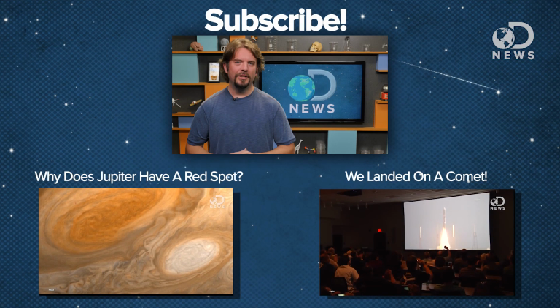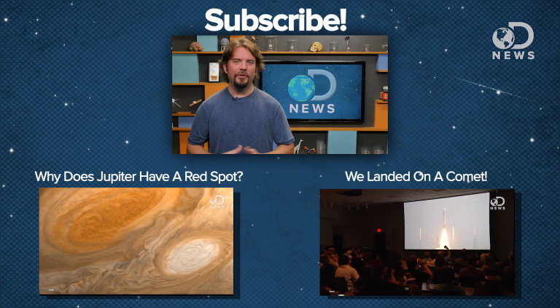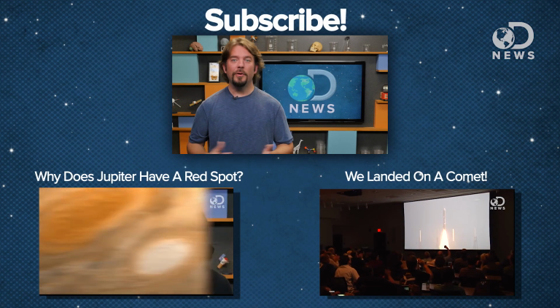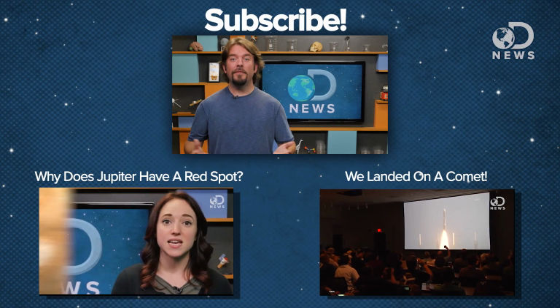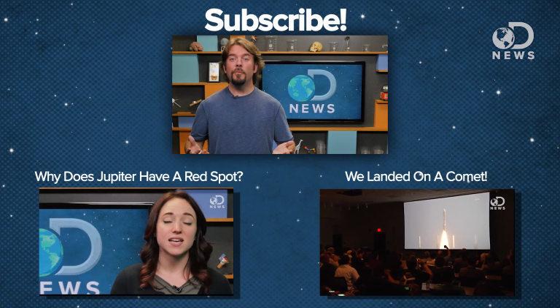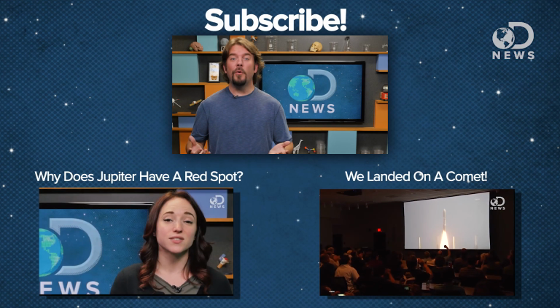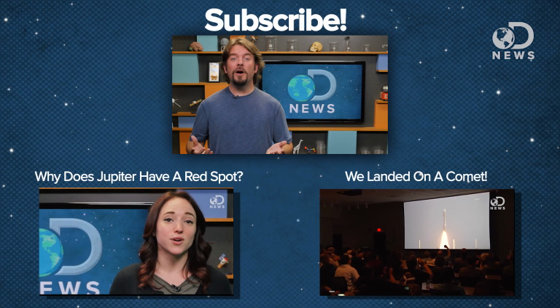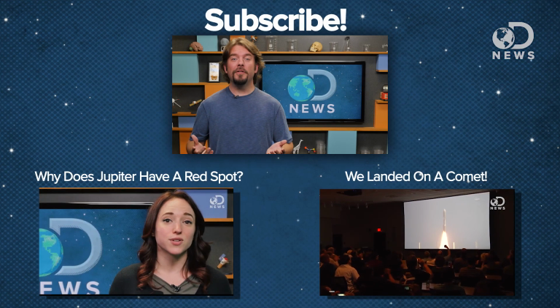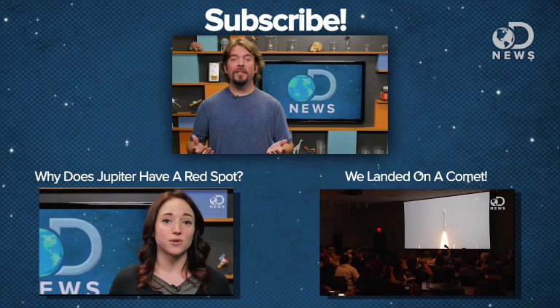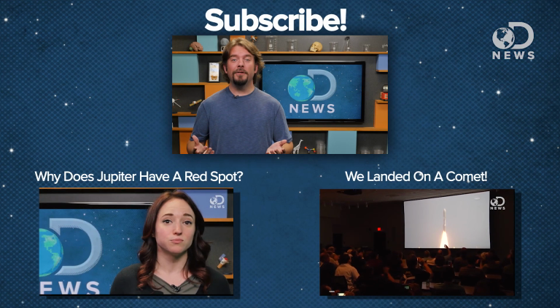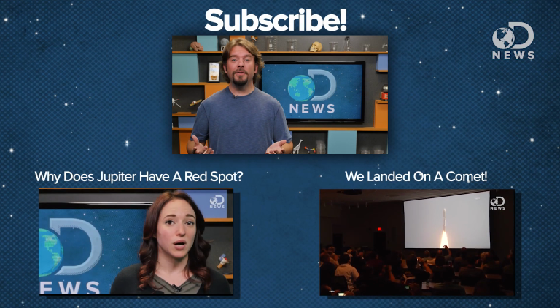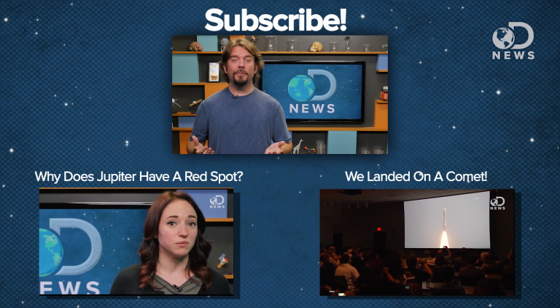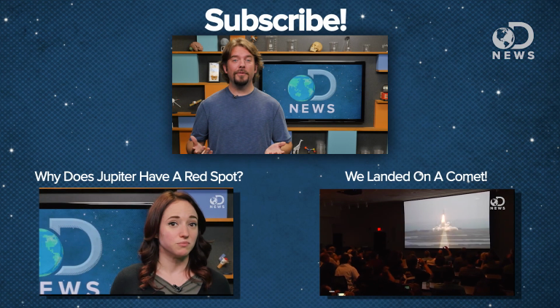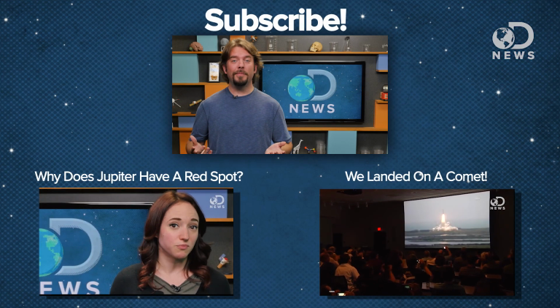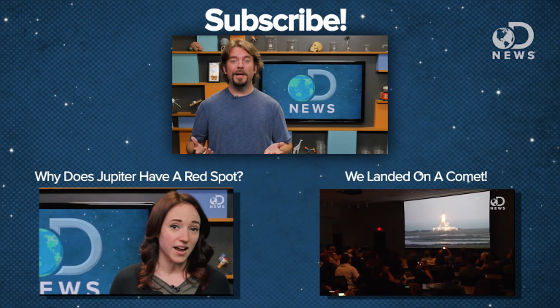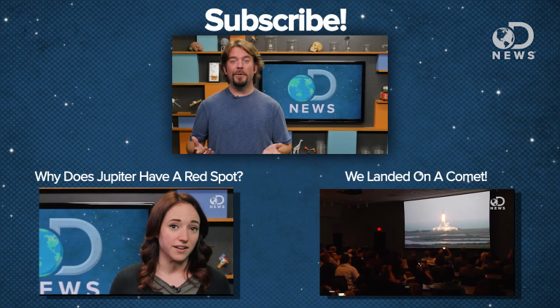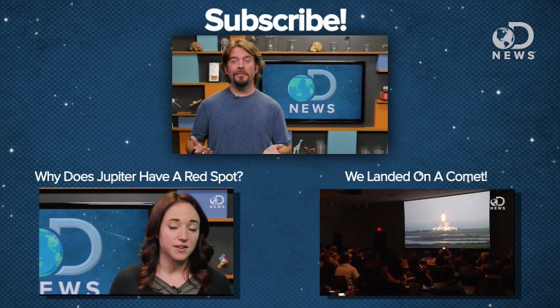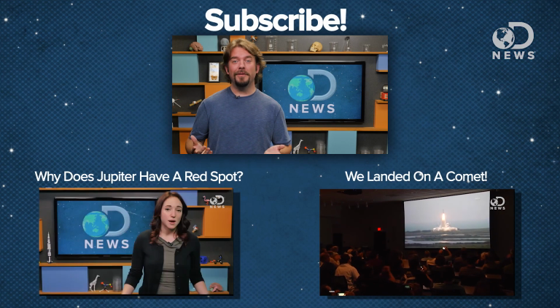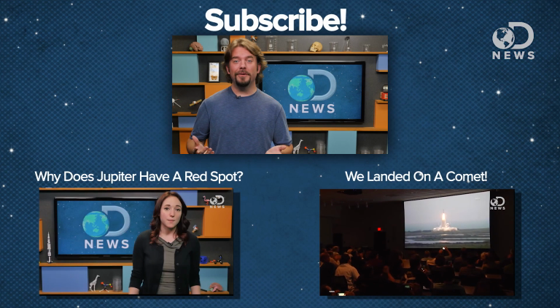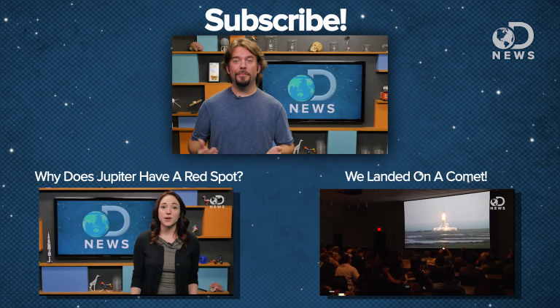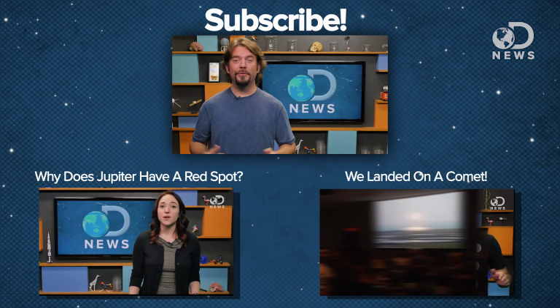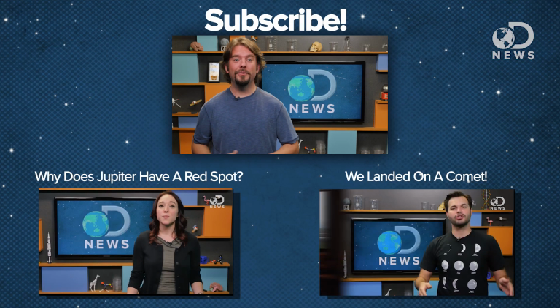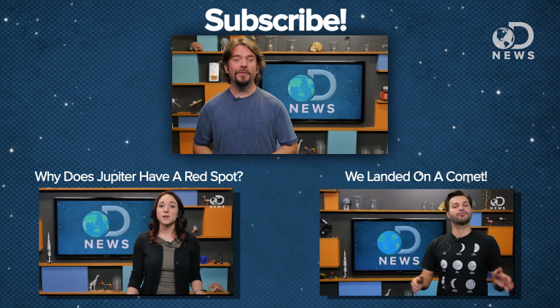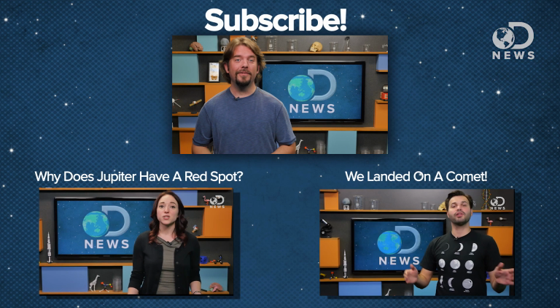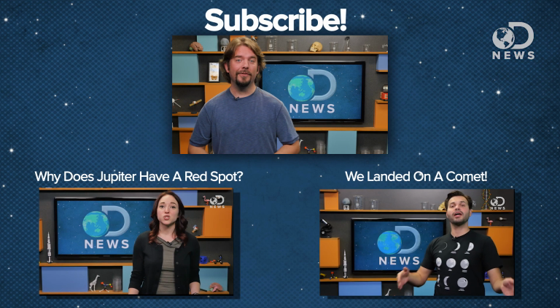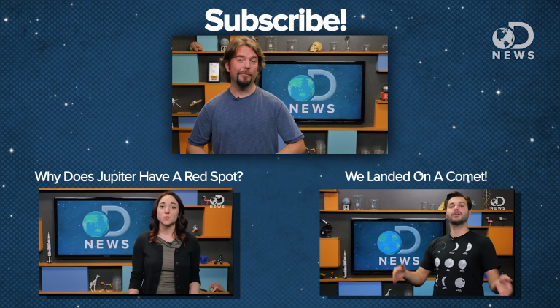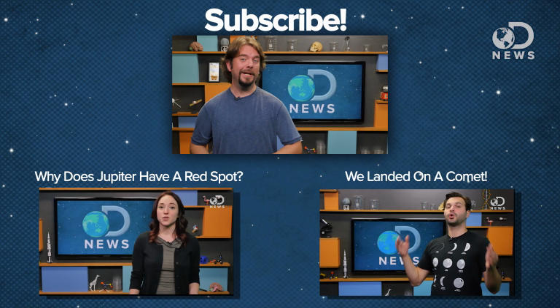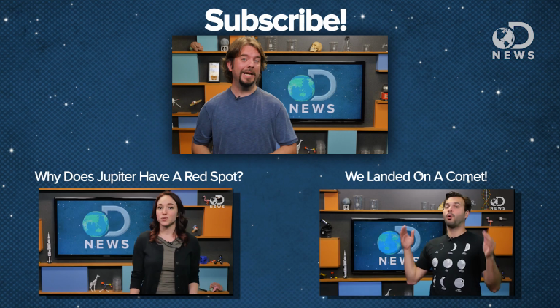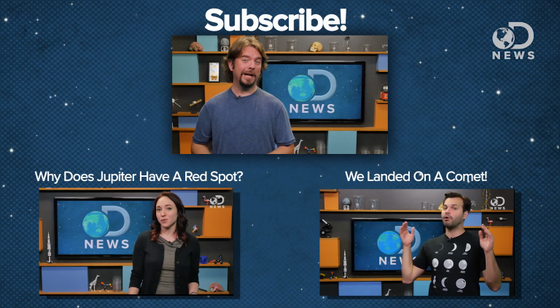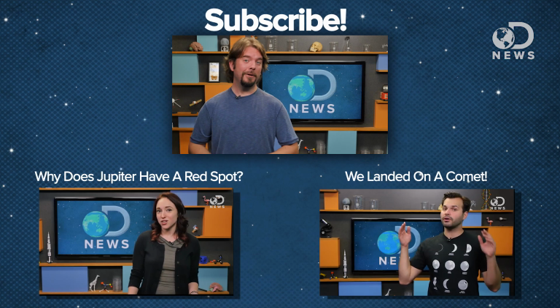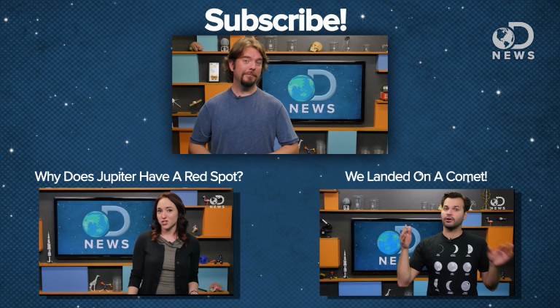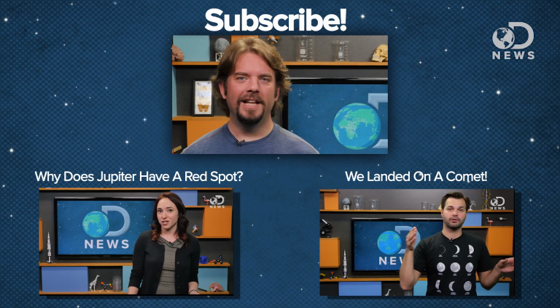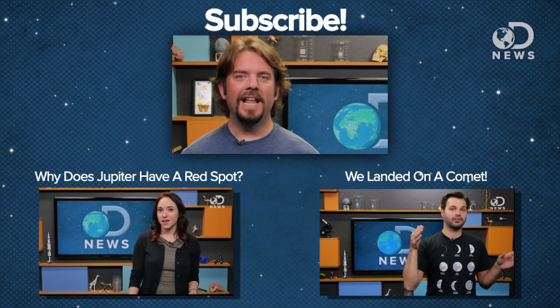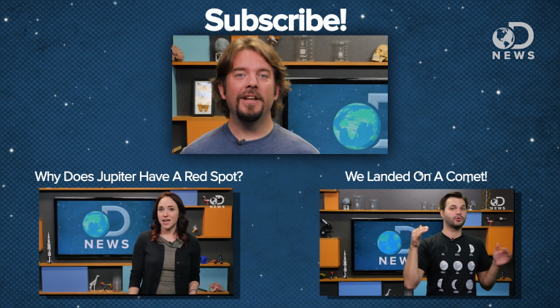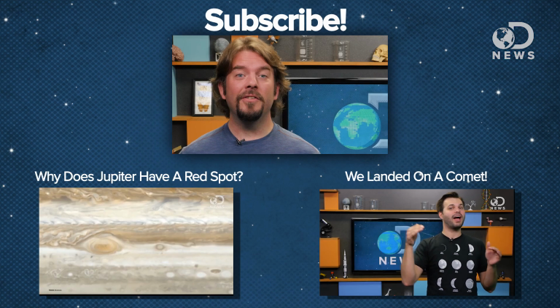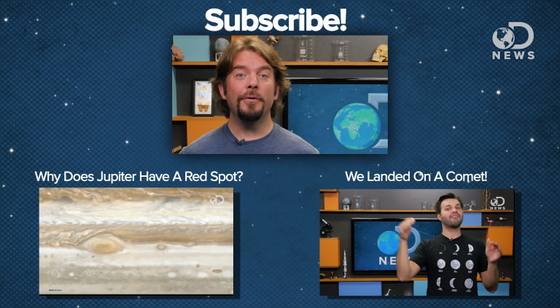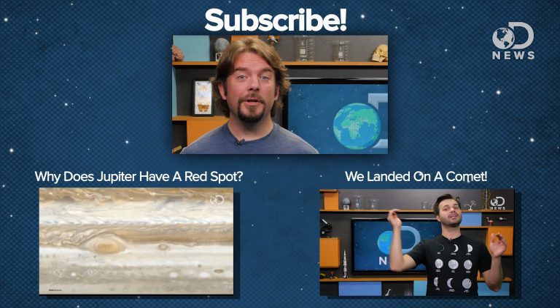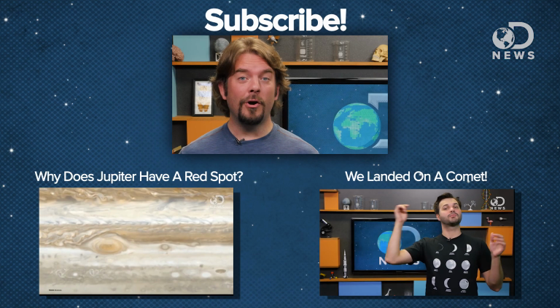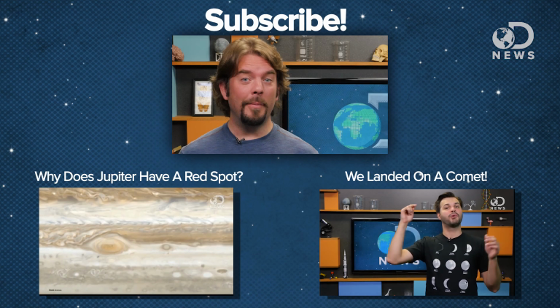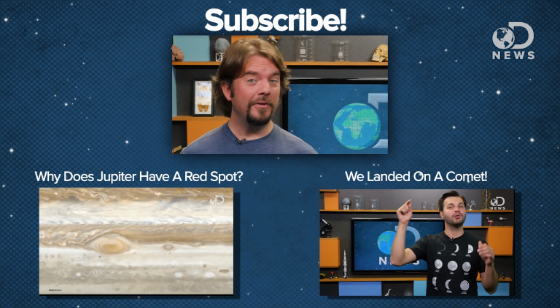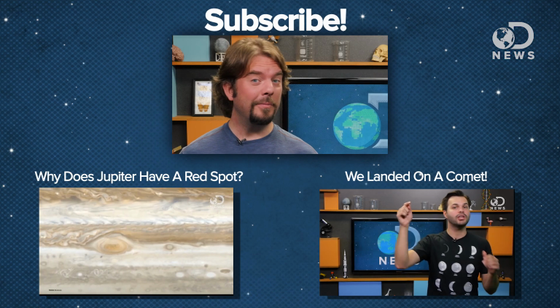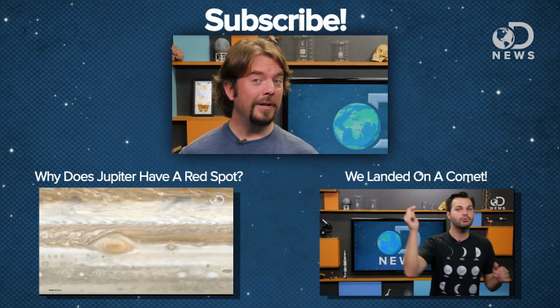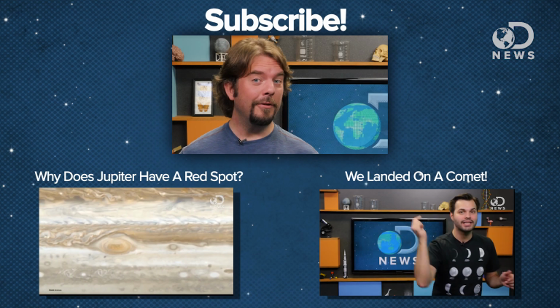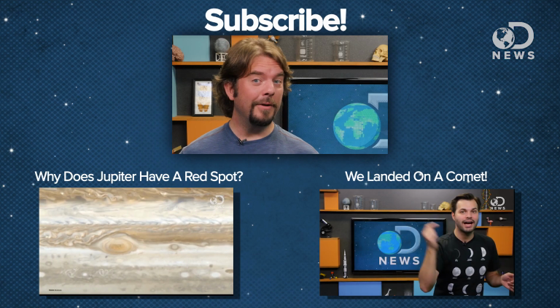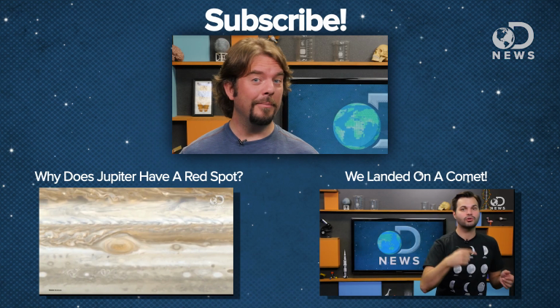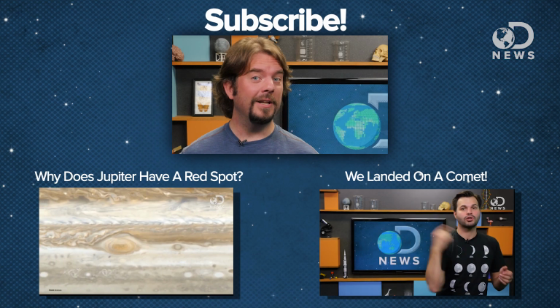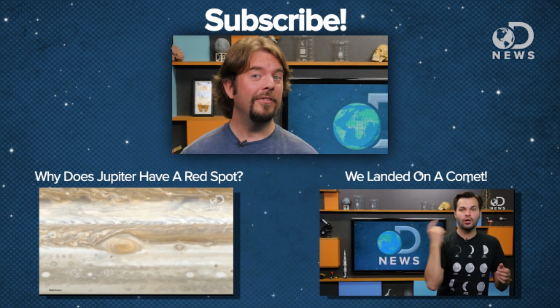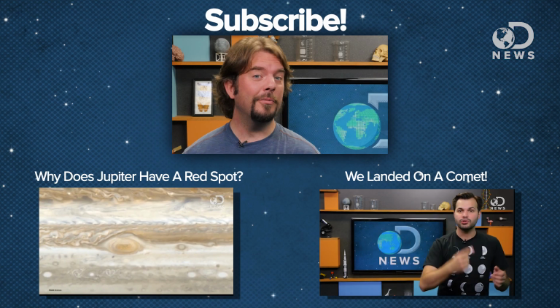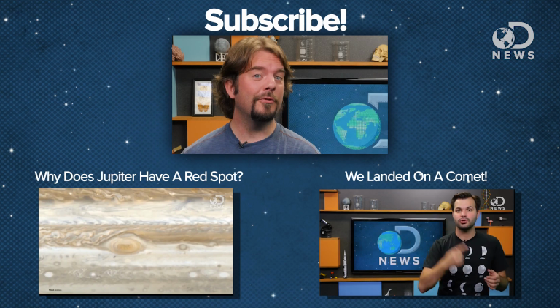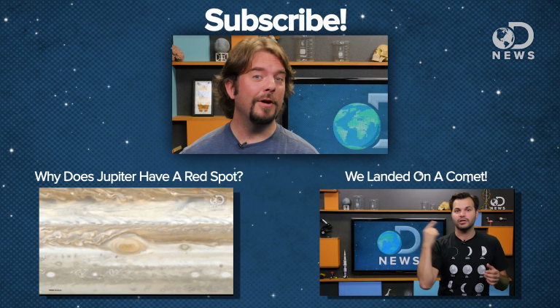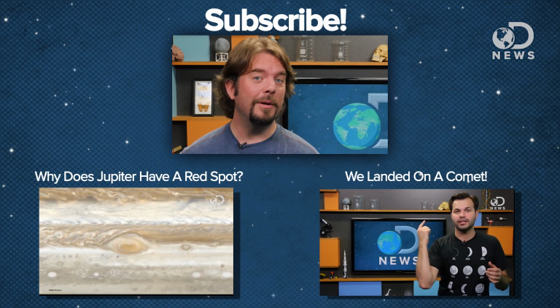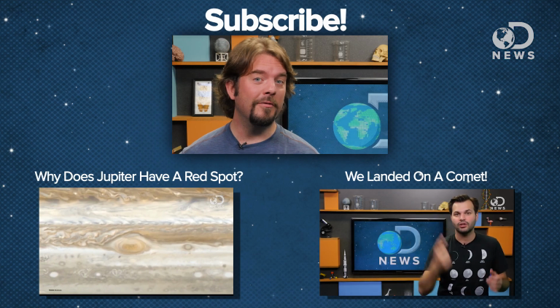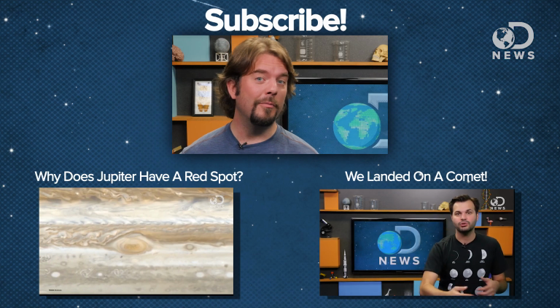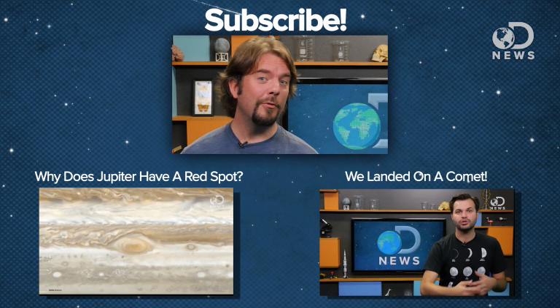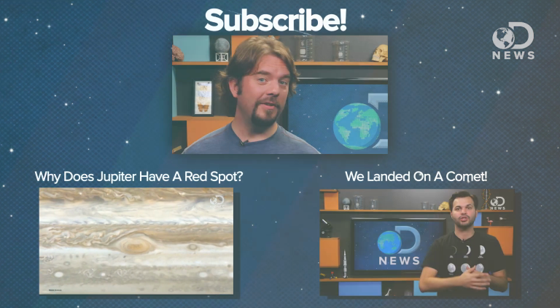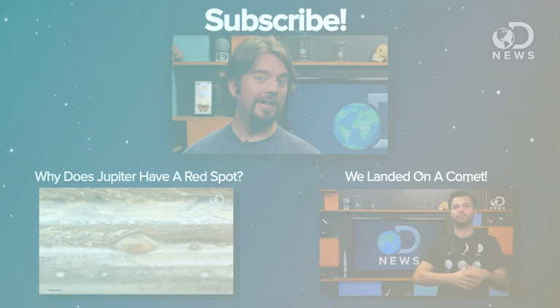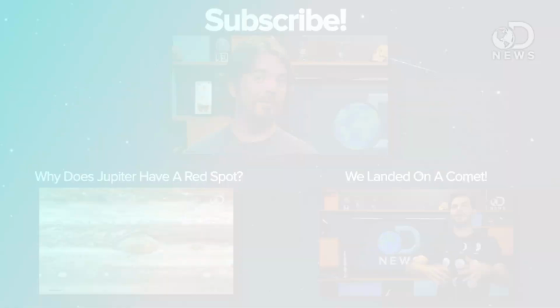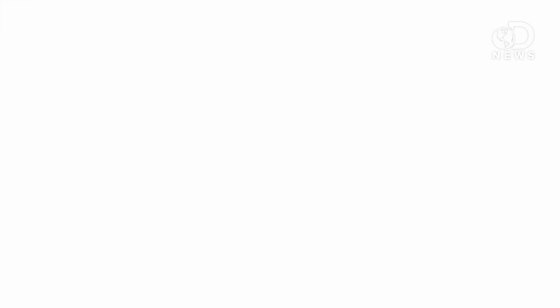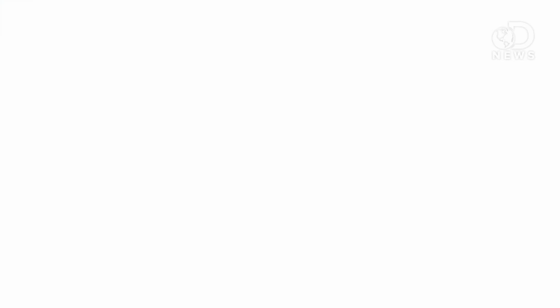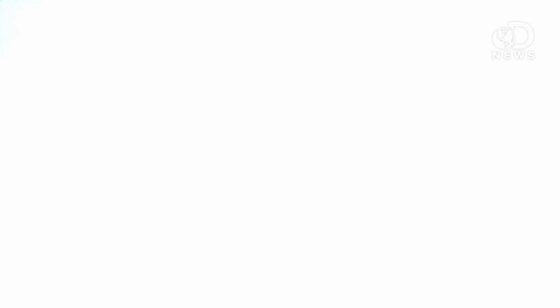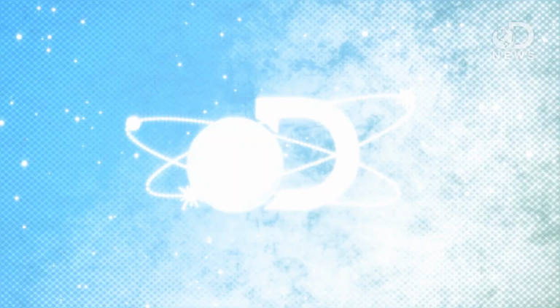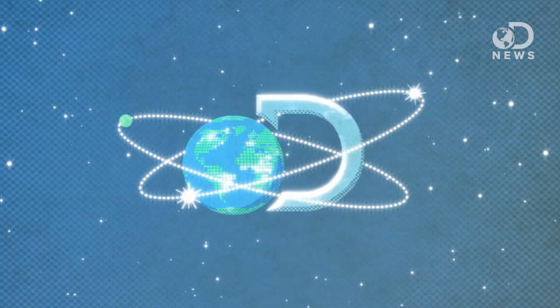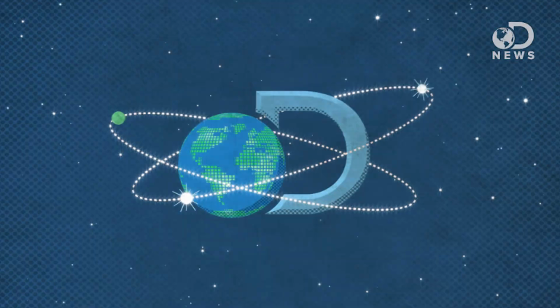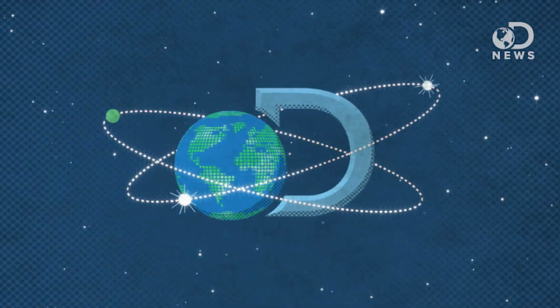Do you have any wild theories to explain why Venus produces this green glow? Let us know in the comments below and please subscribe for more DNews every day of the week.